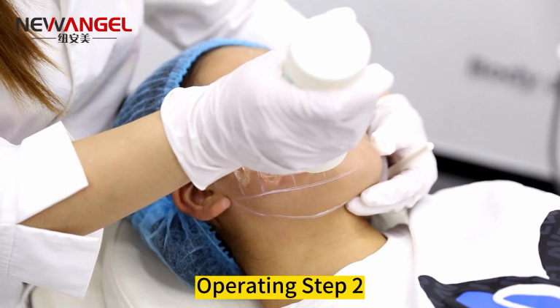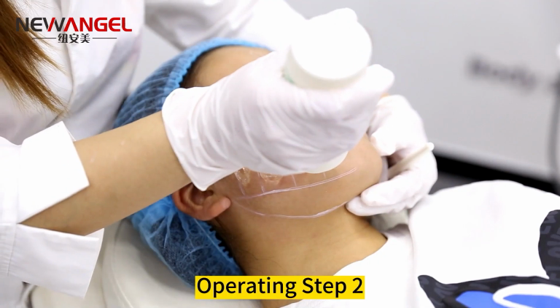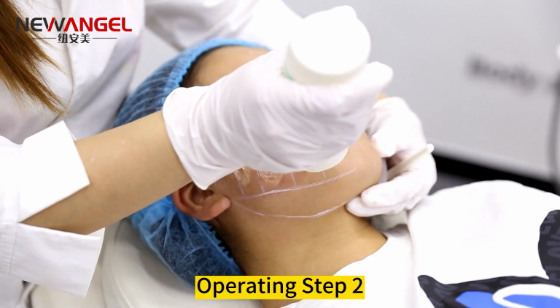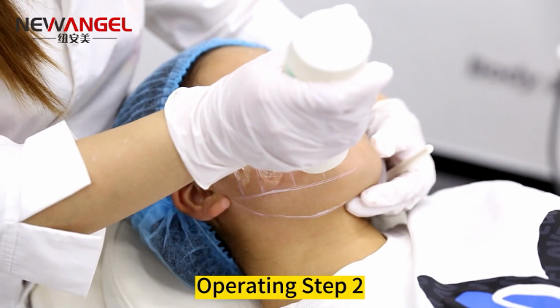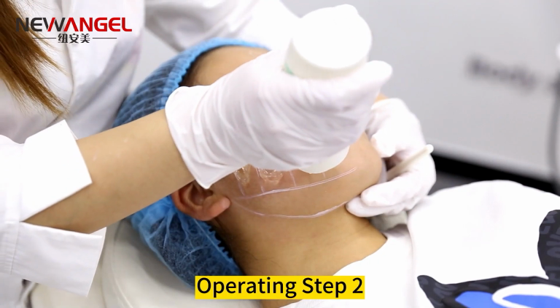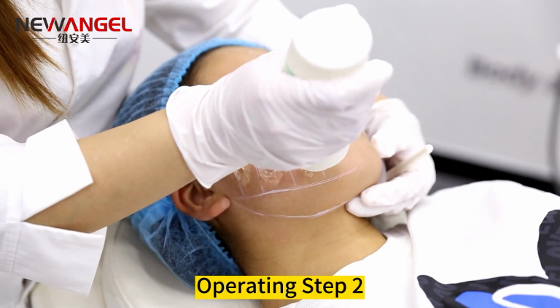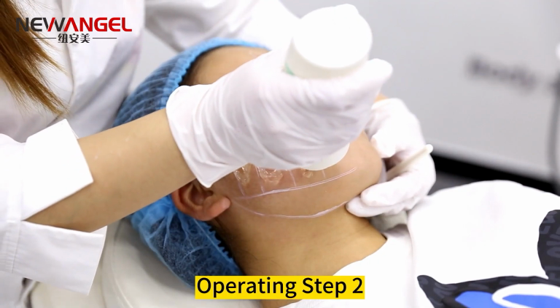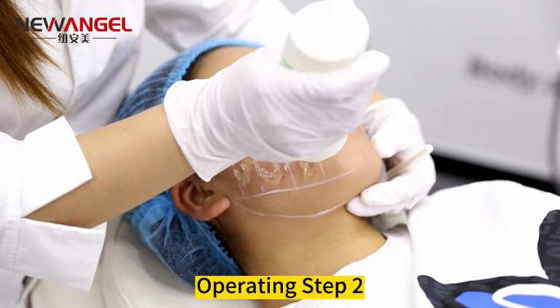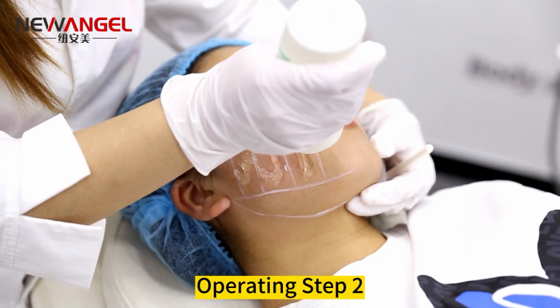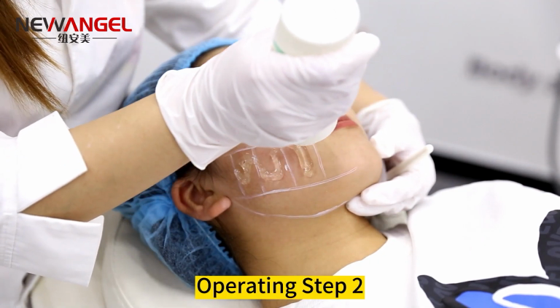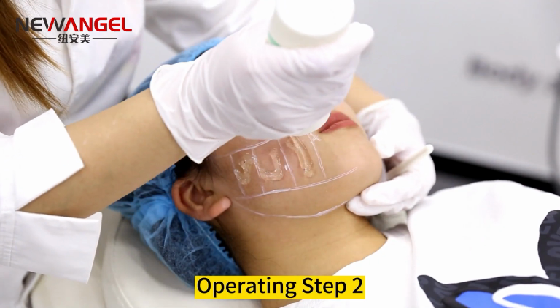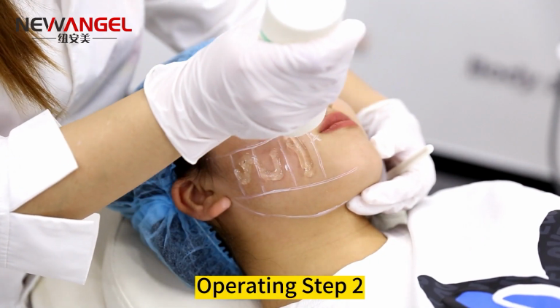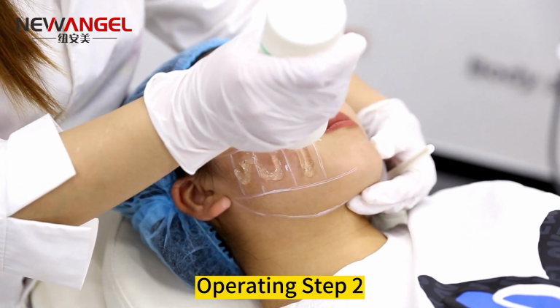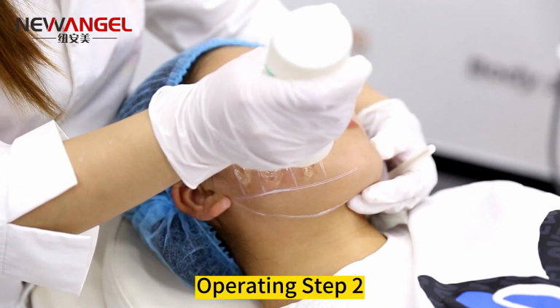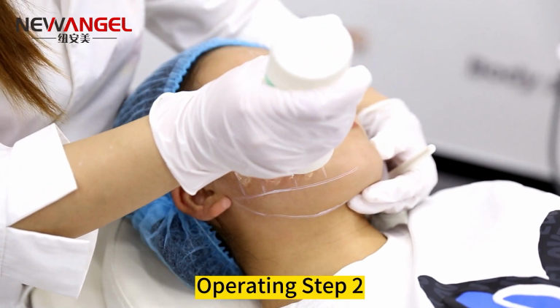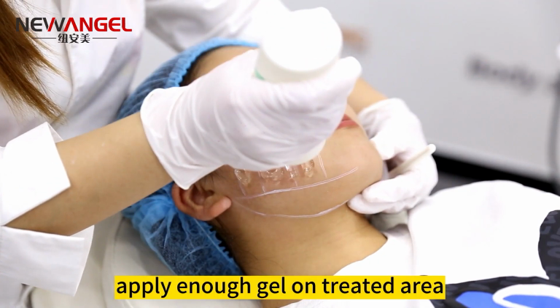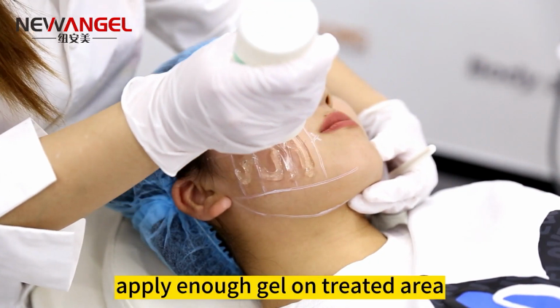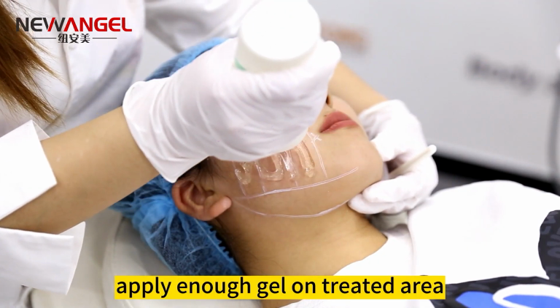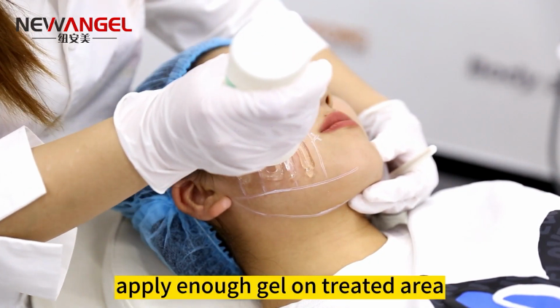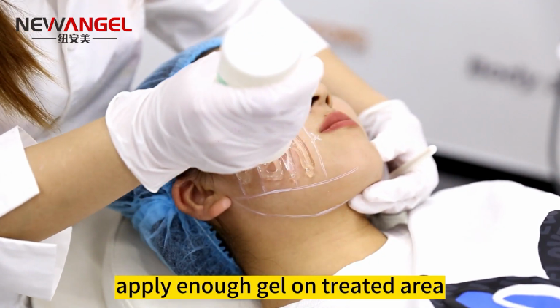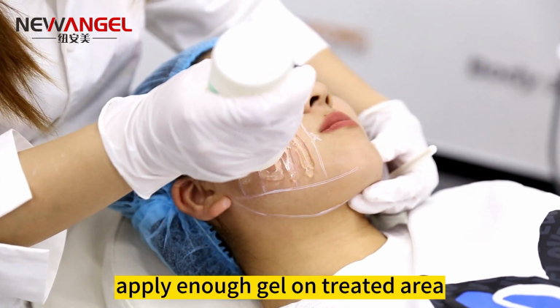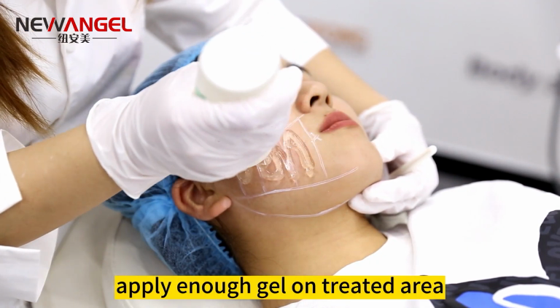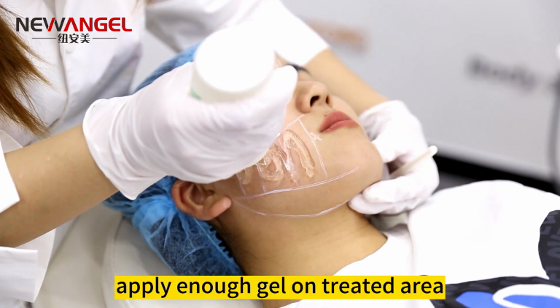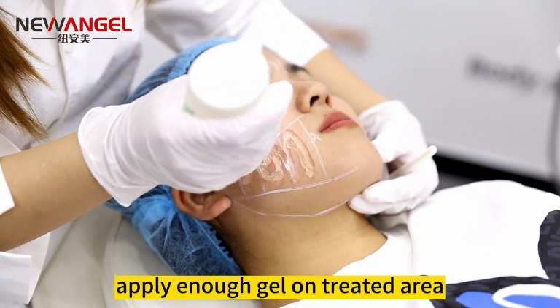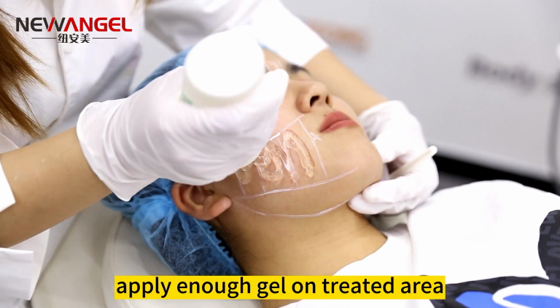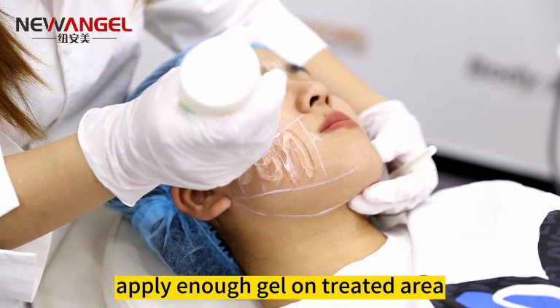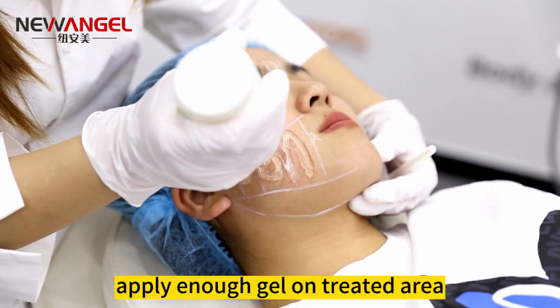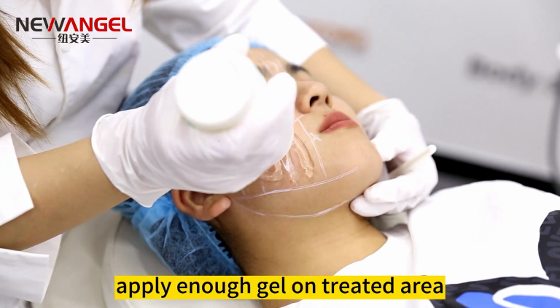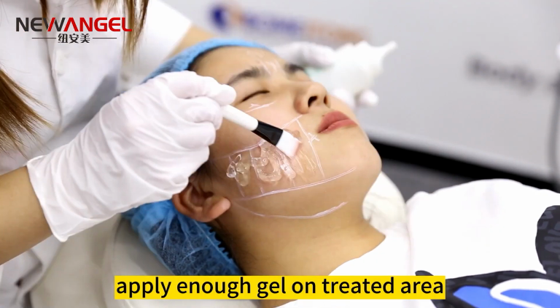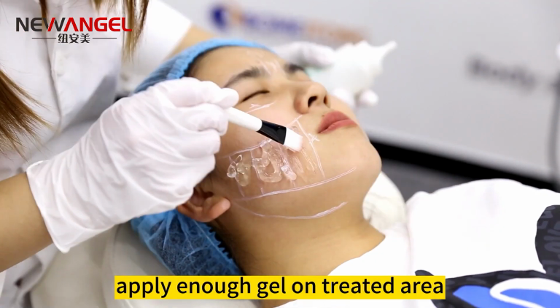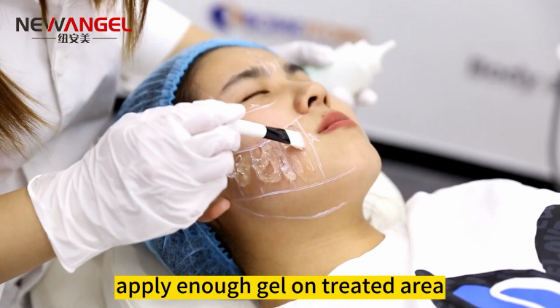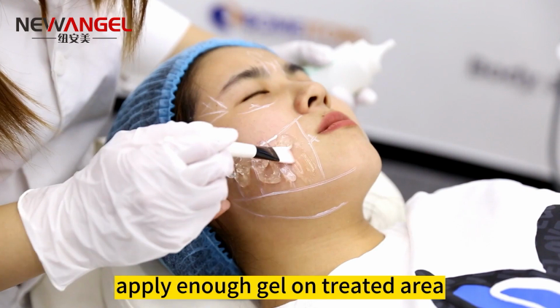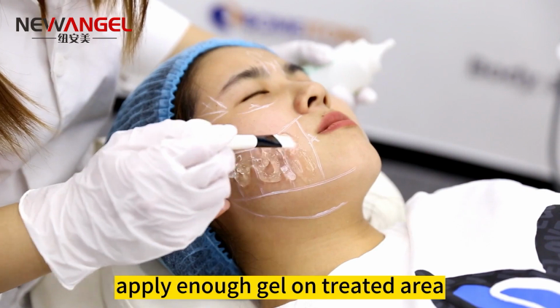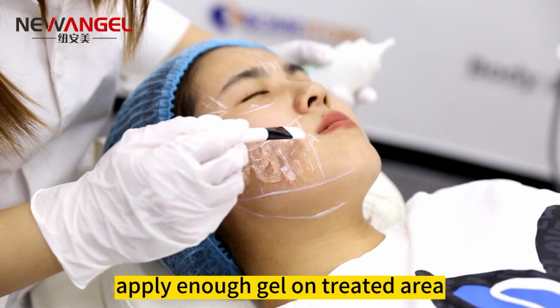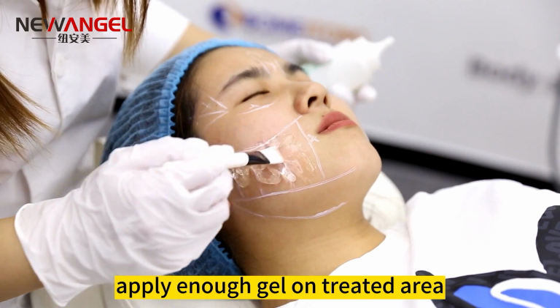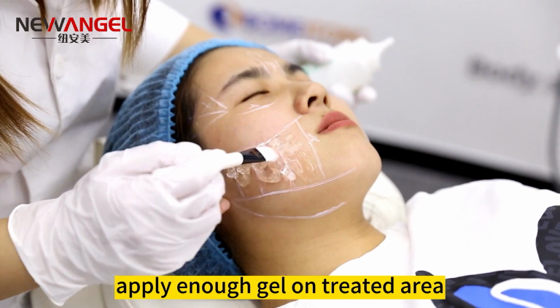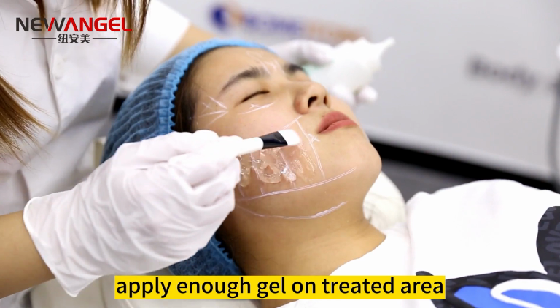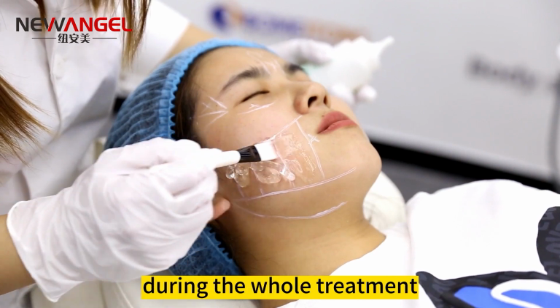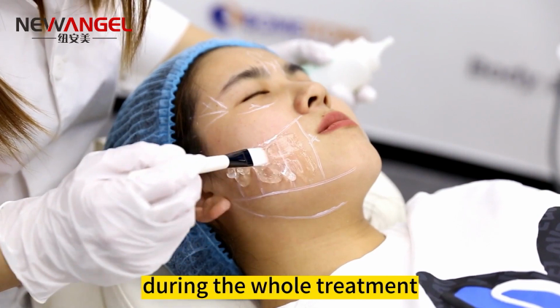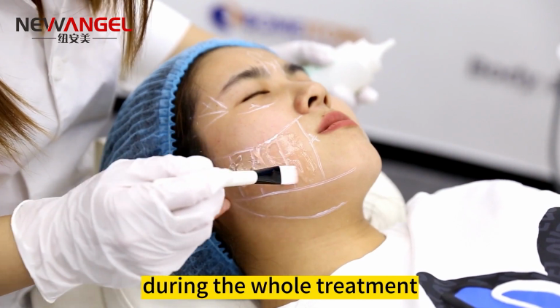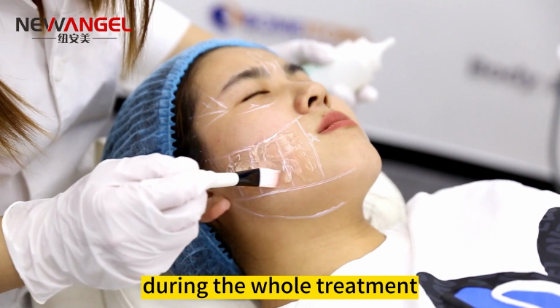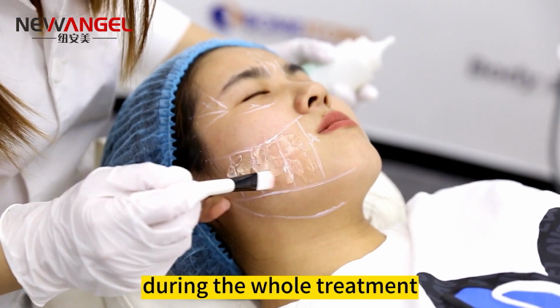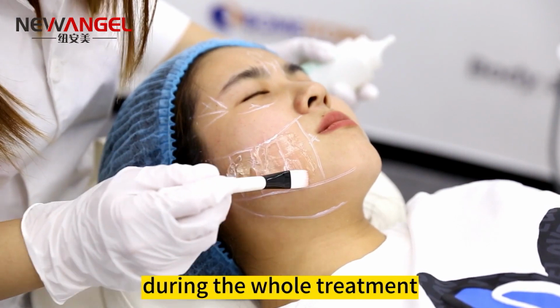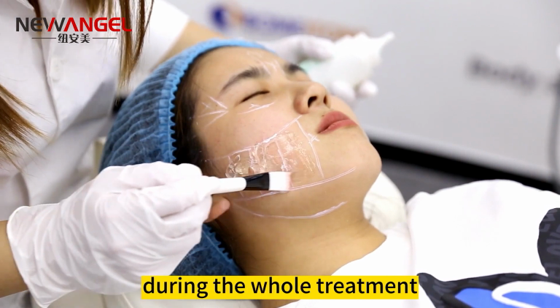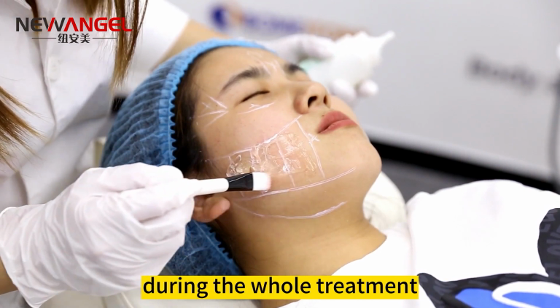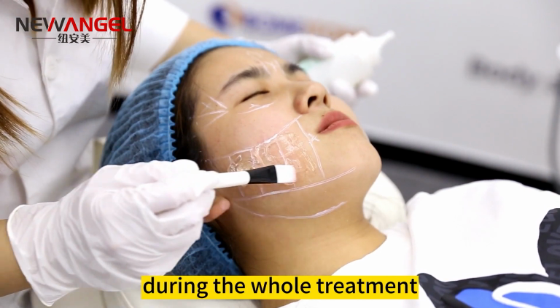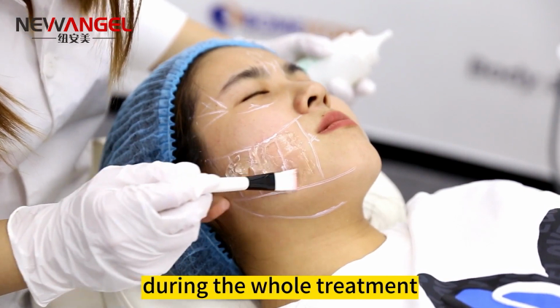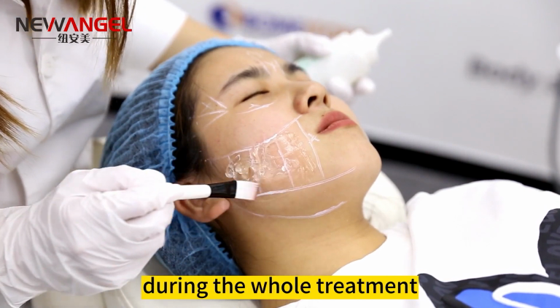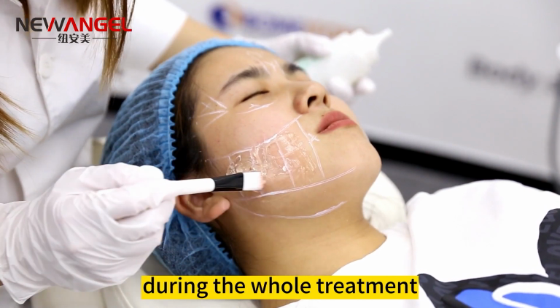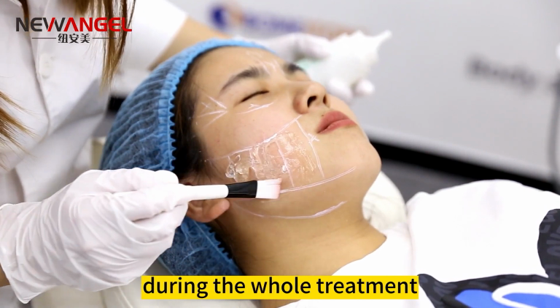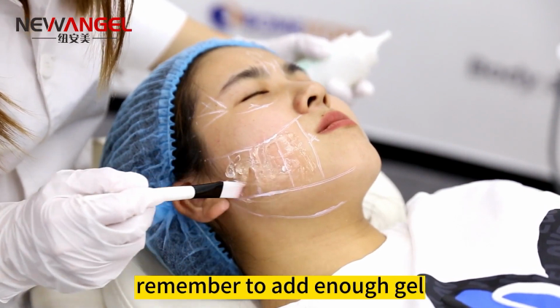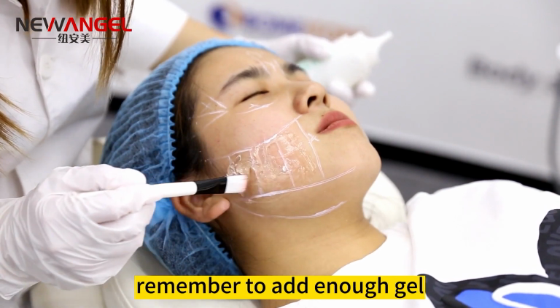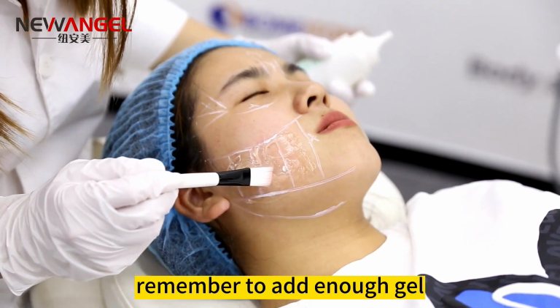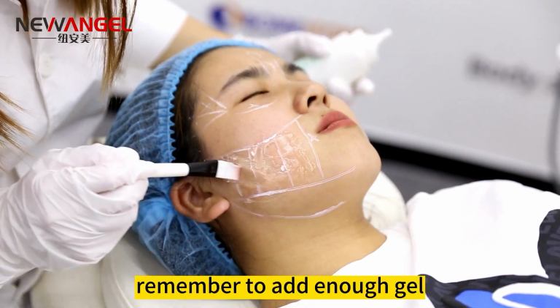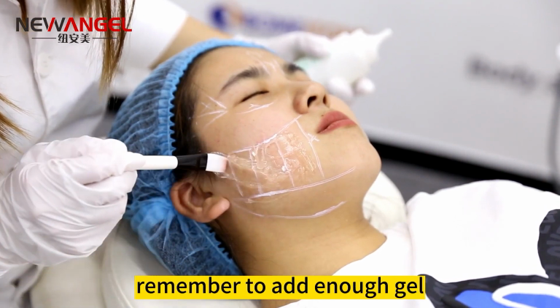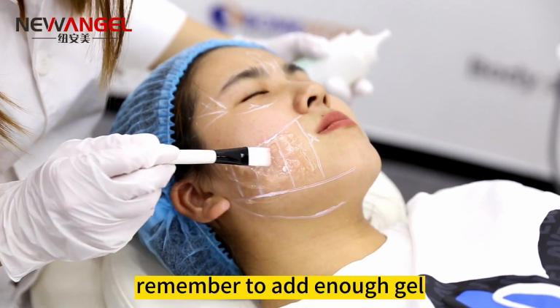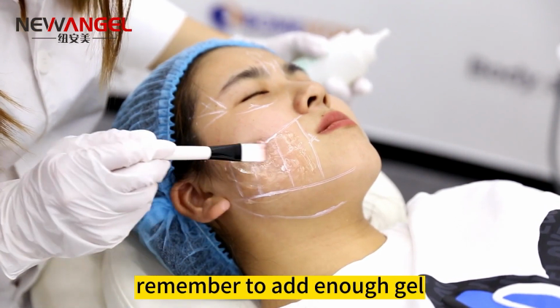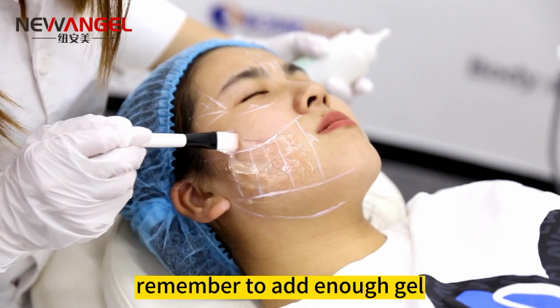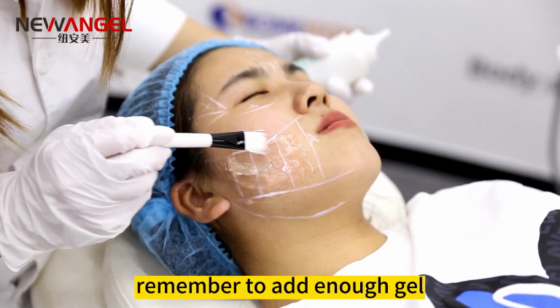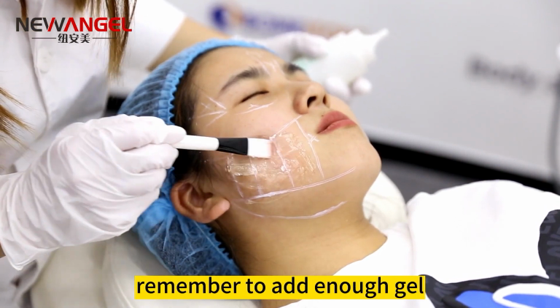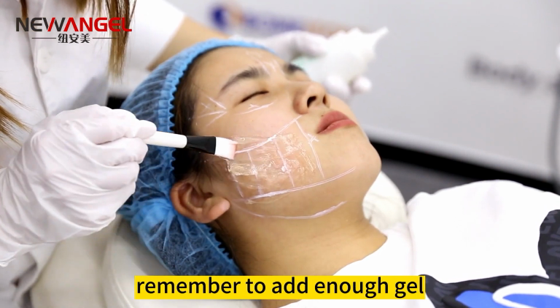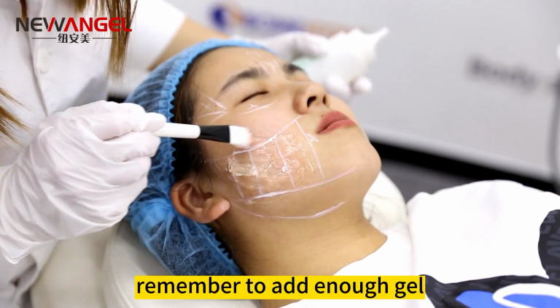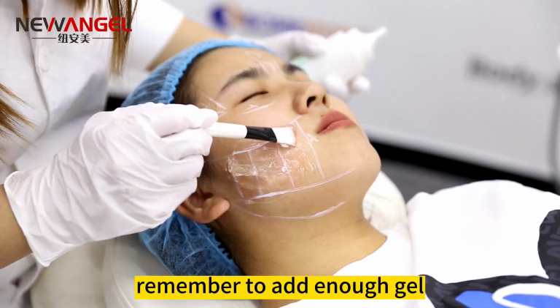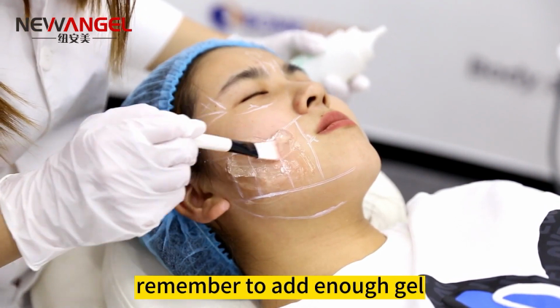Operating step 2: apply enough gel on the treated area. During the whole treatment, remember to add enough gel.